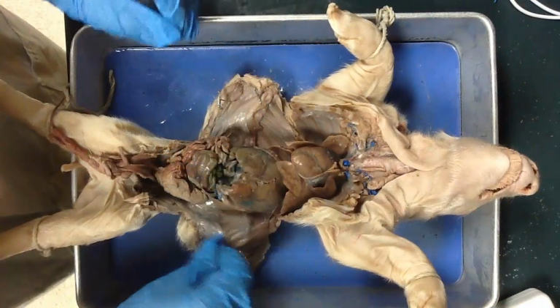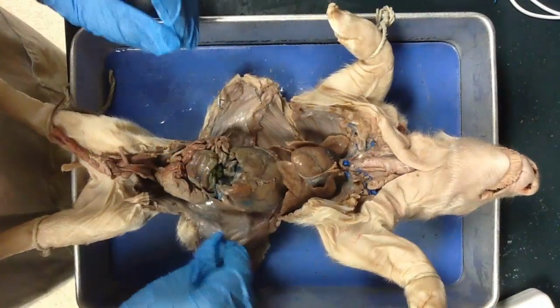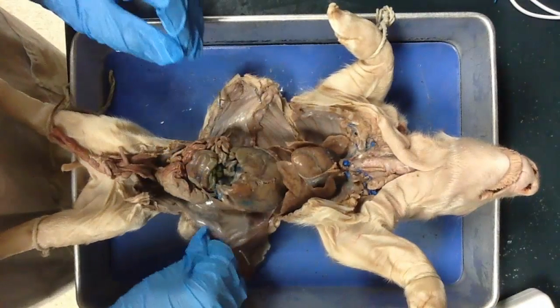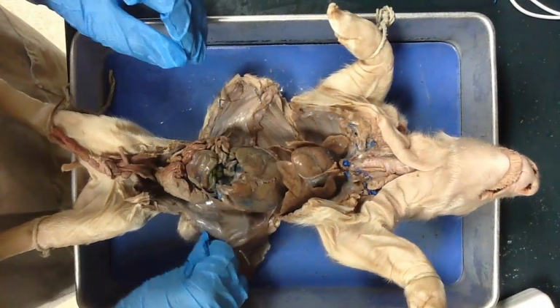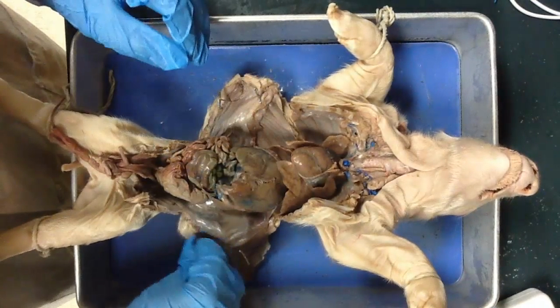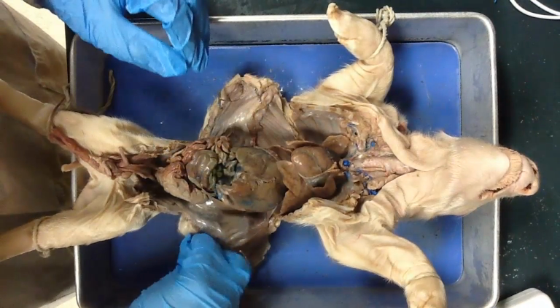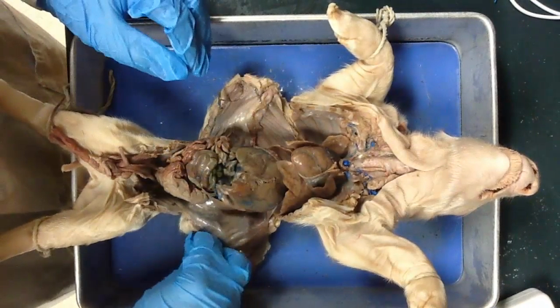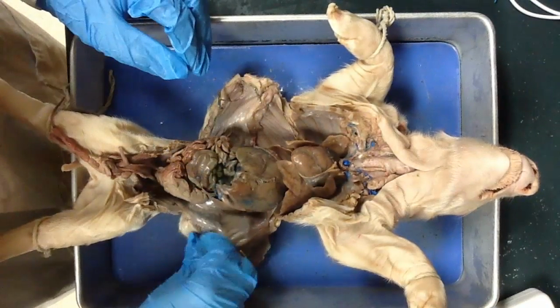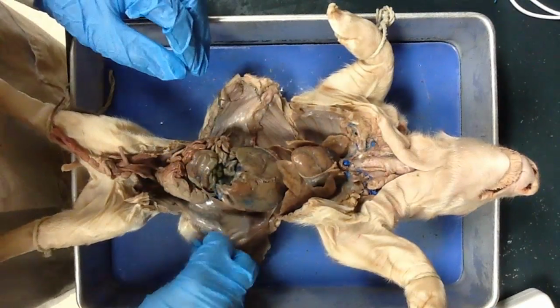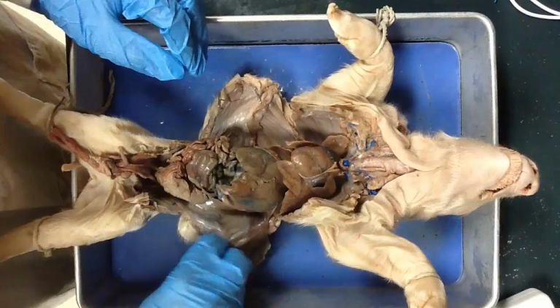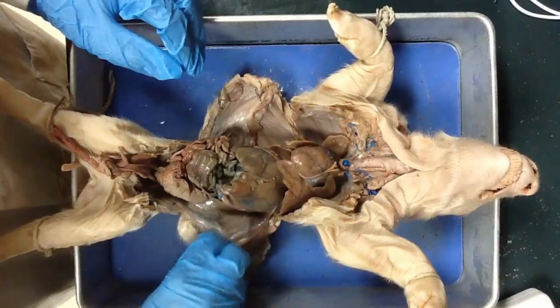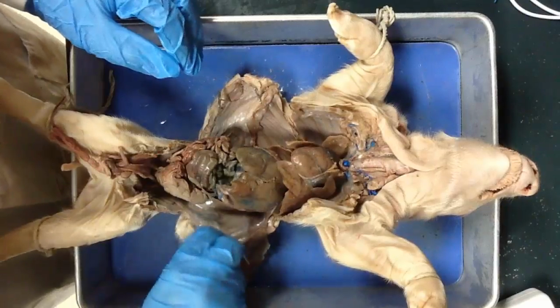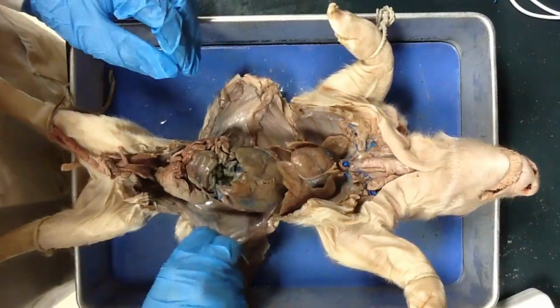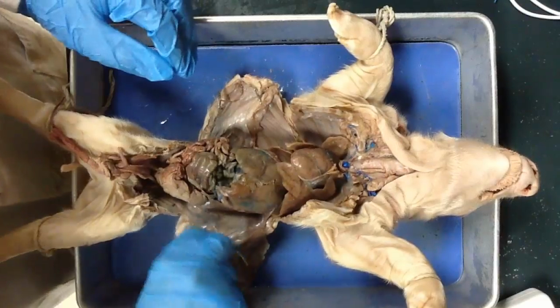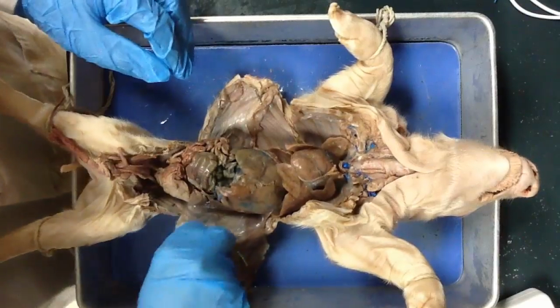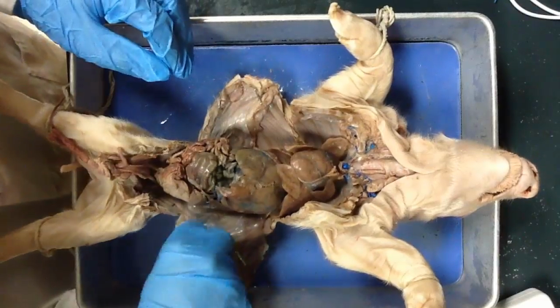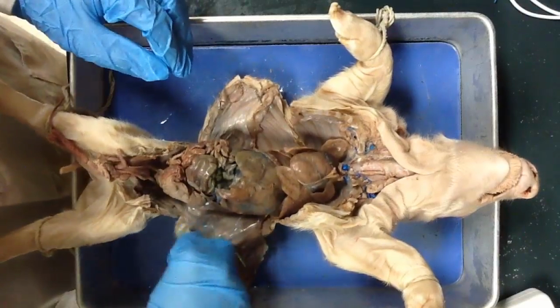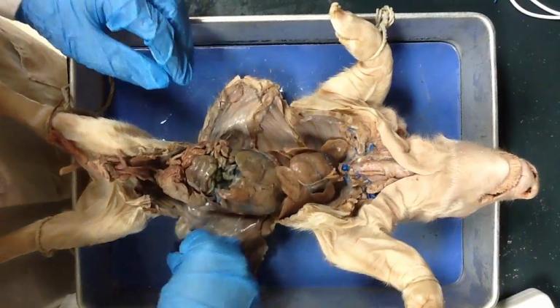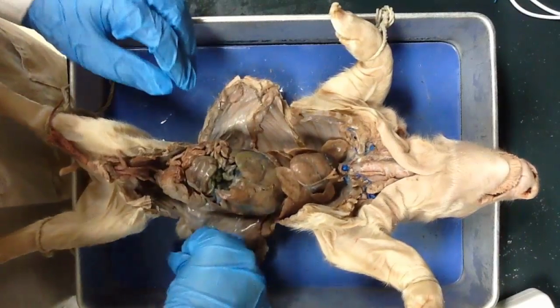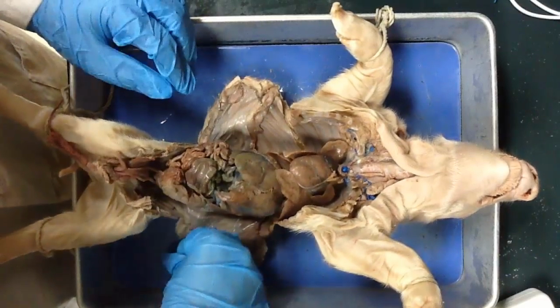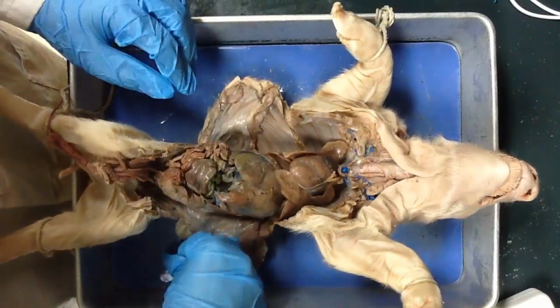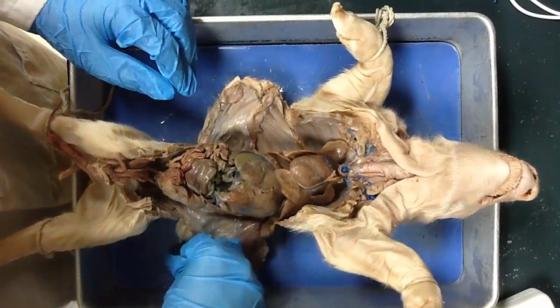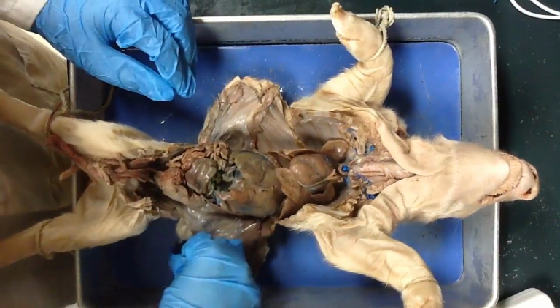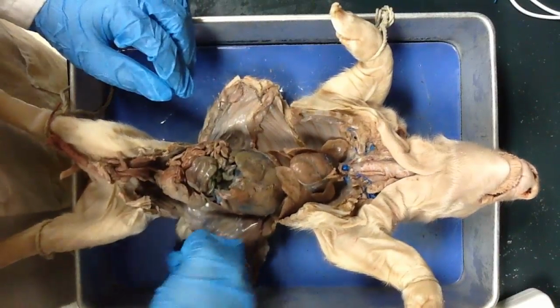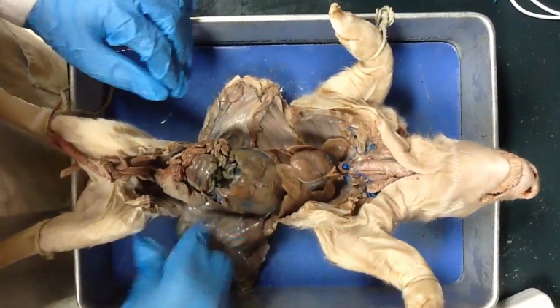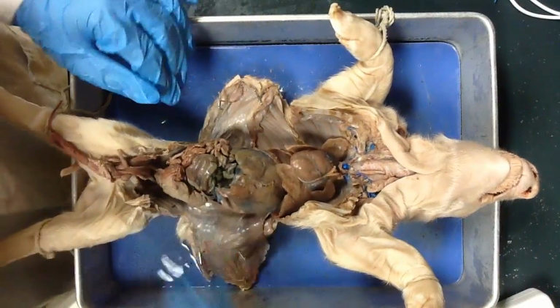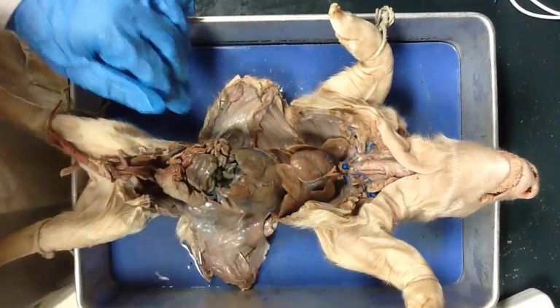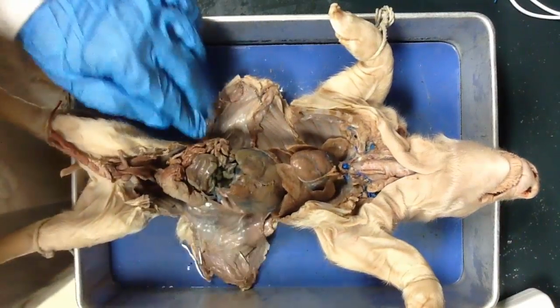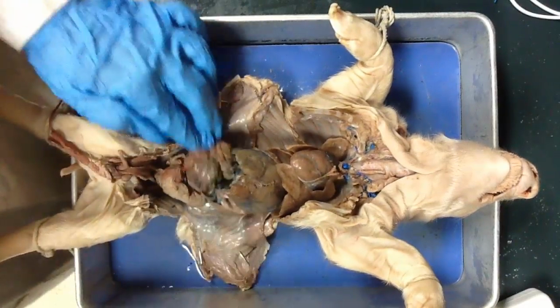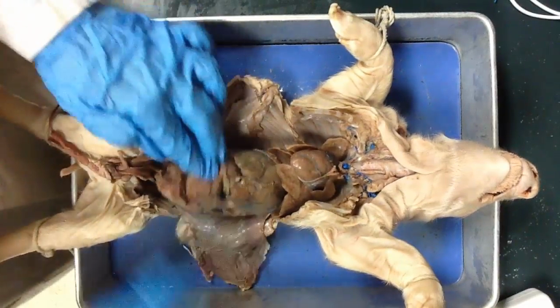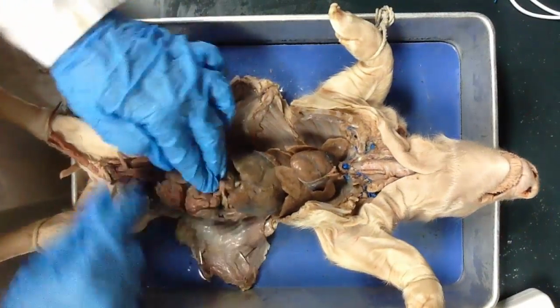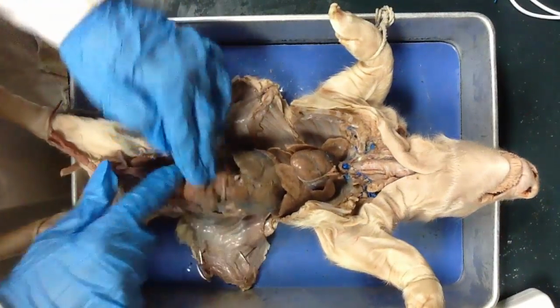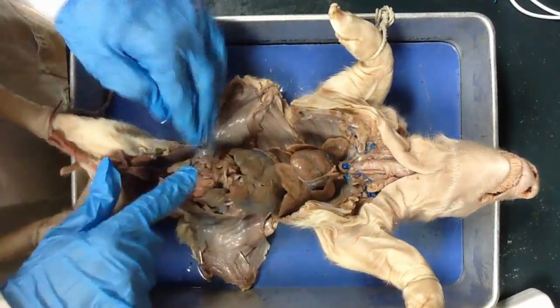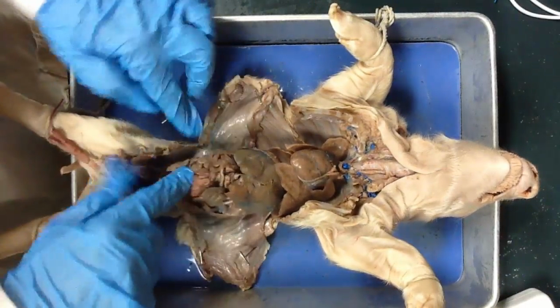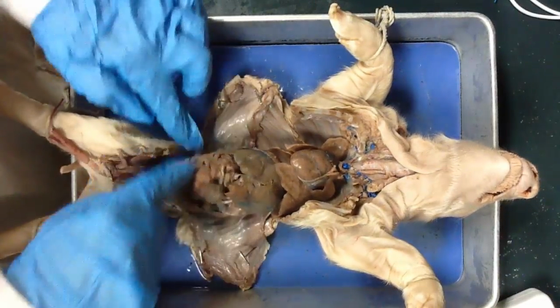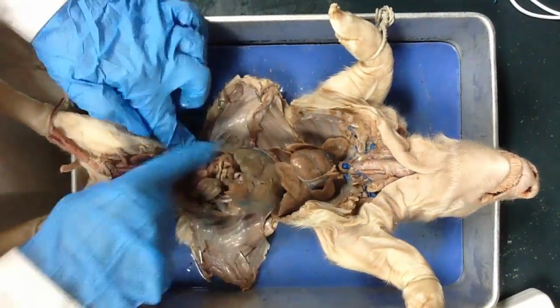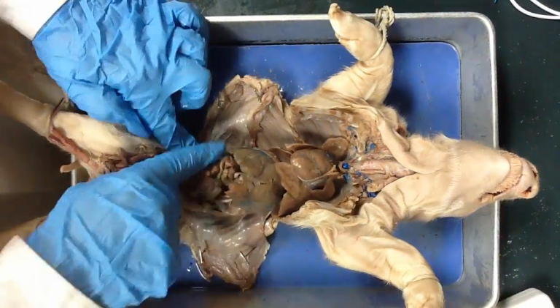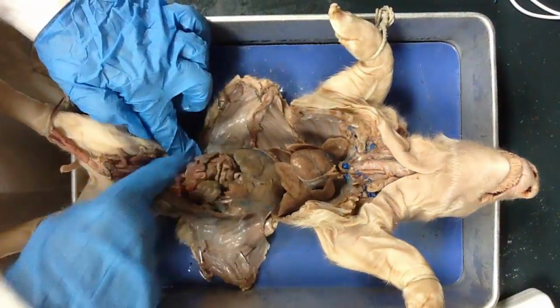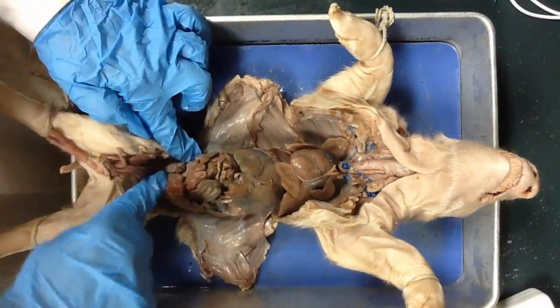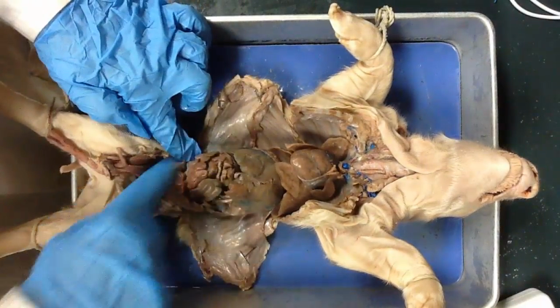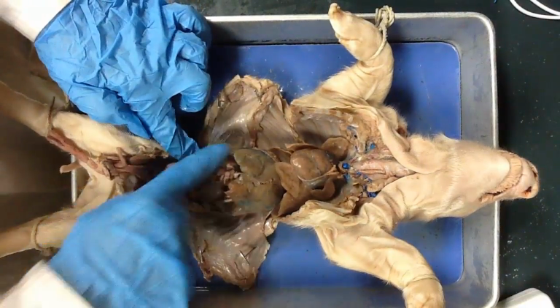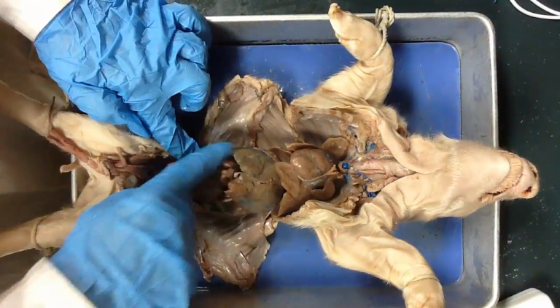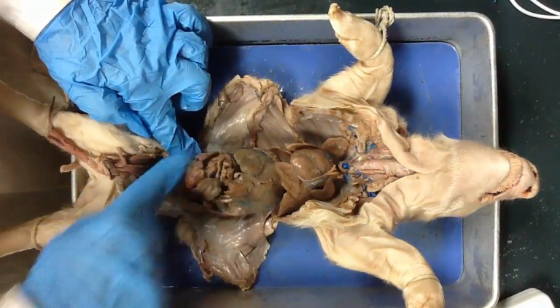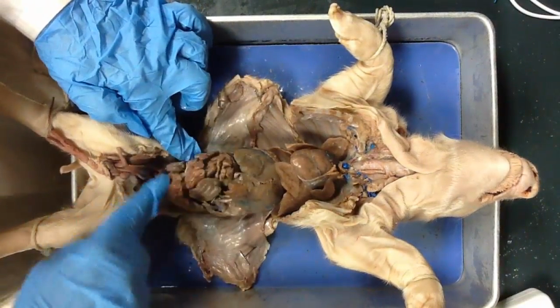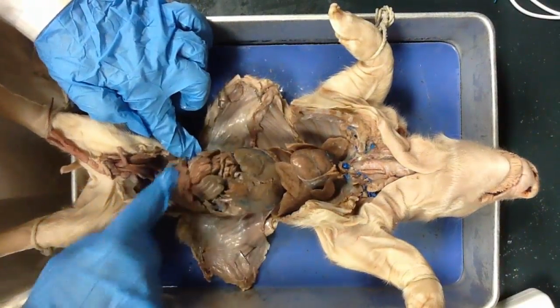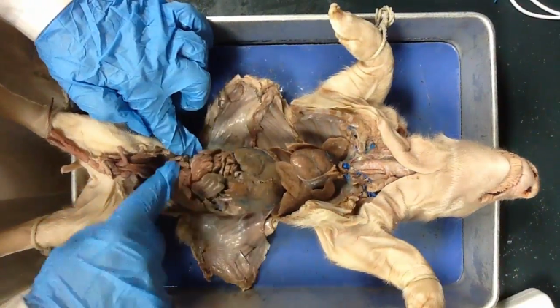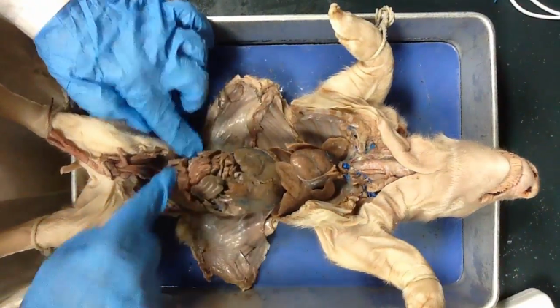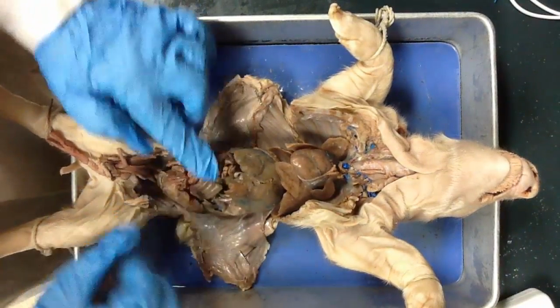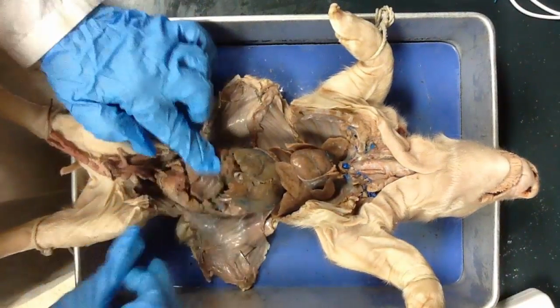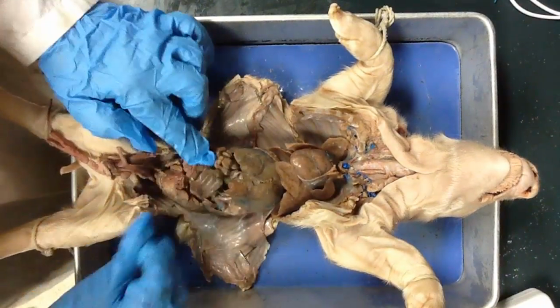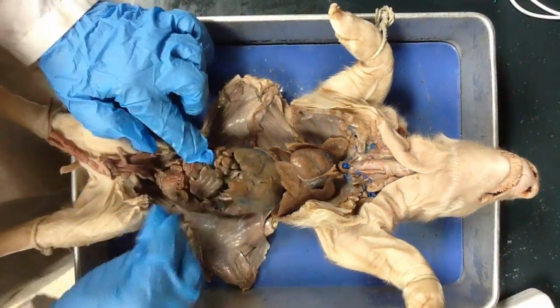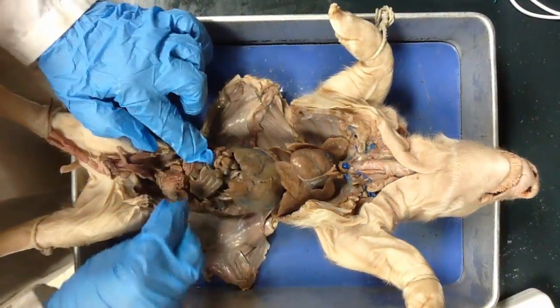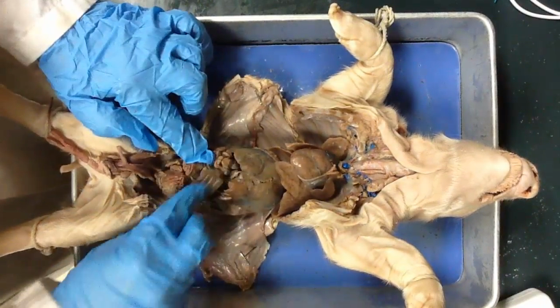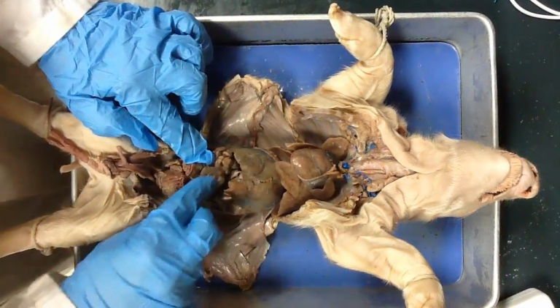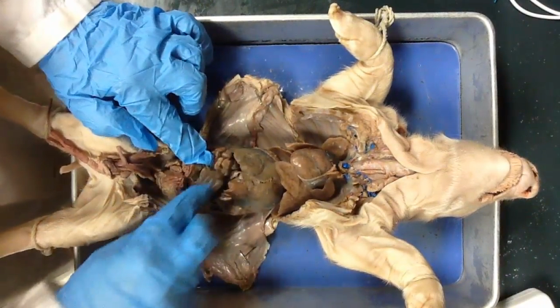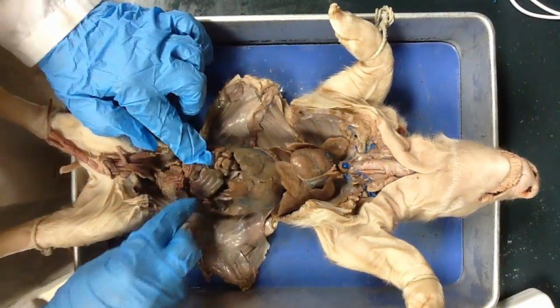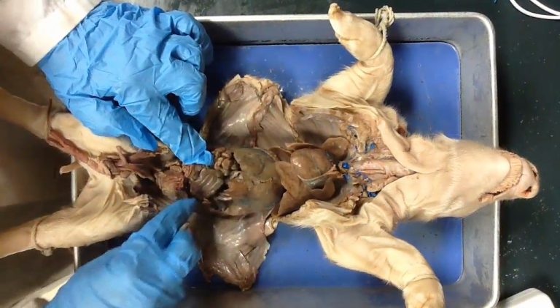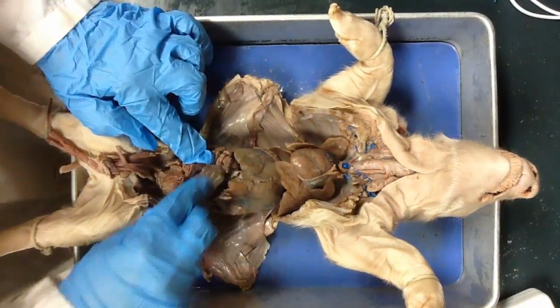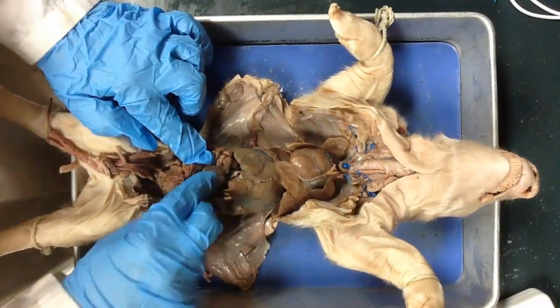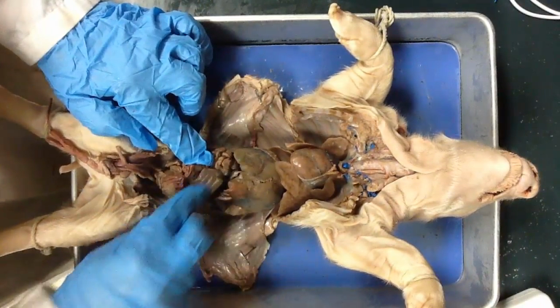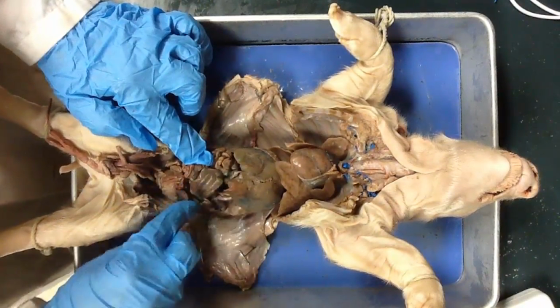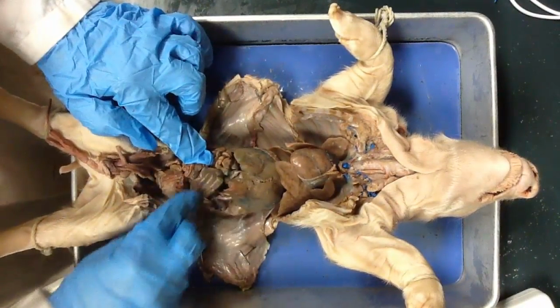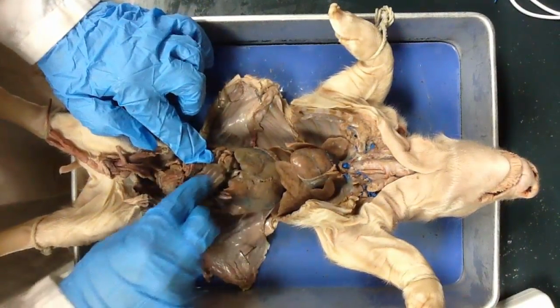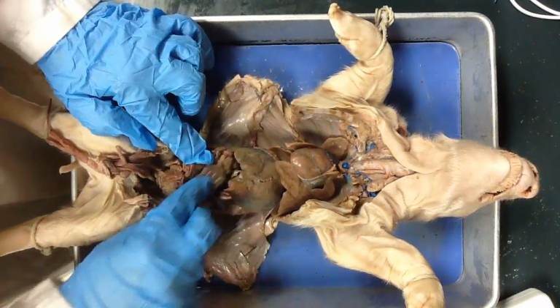Moving right along, some things that you've already identified: the small intestine here and the large intestine here.